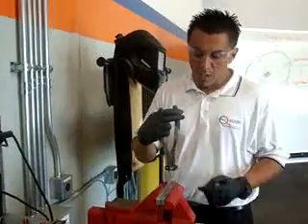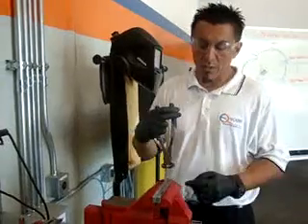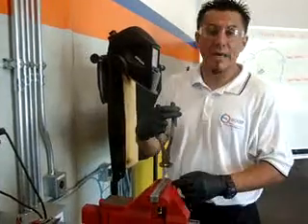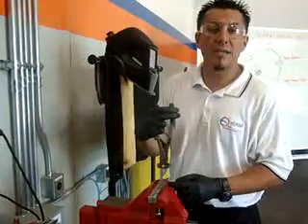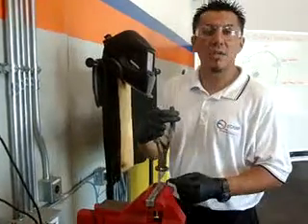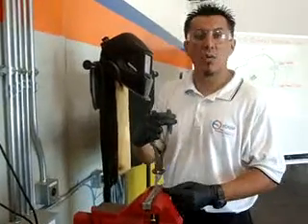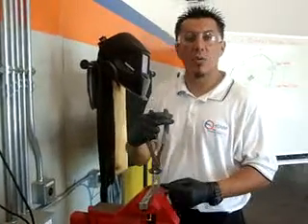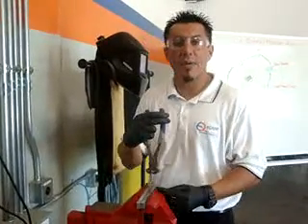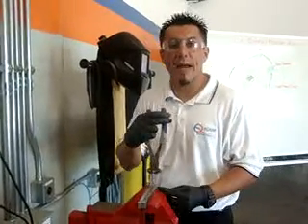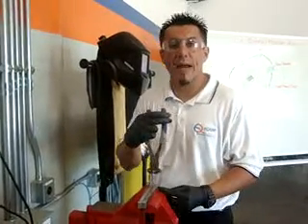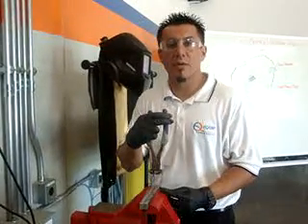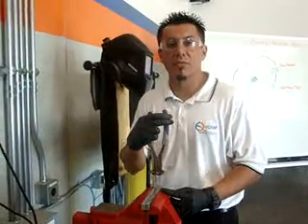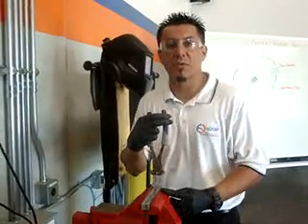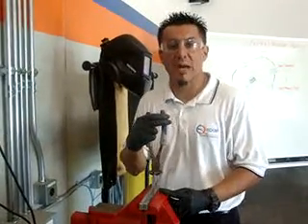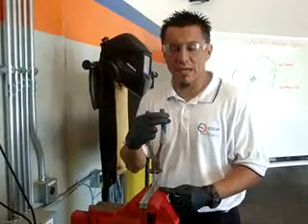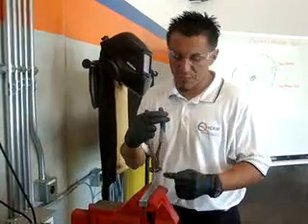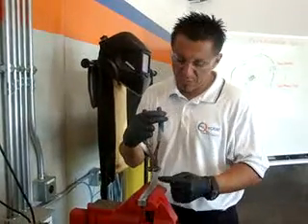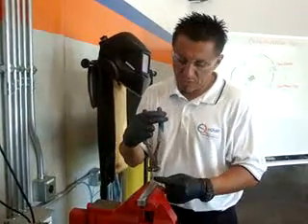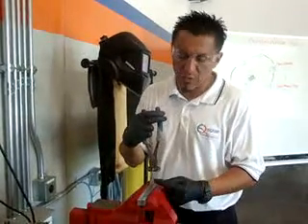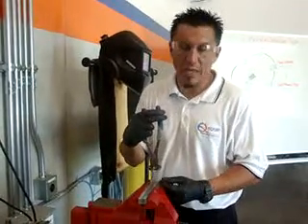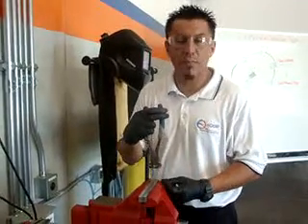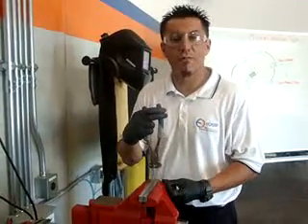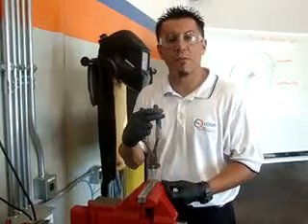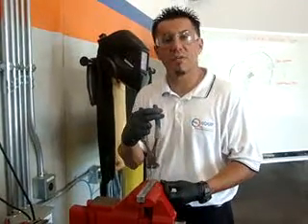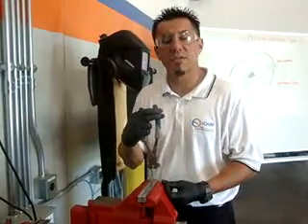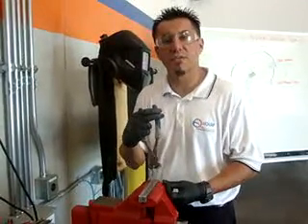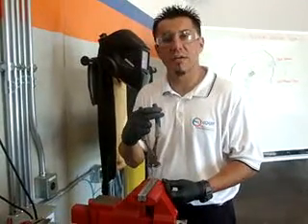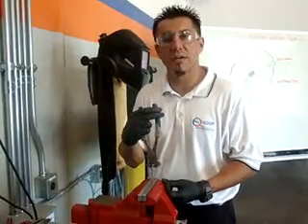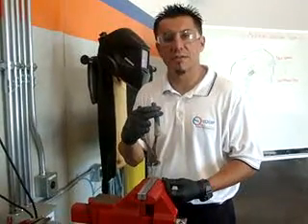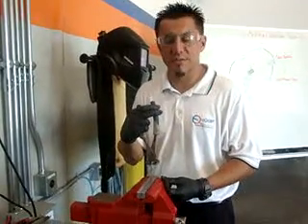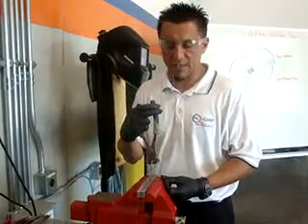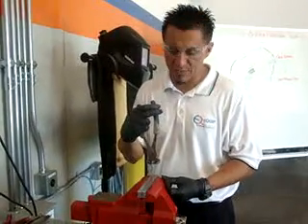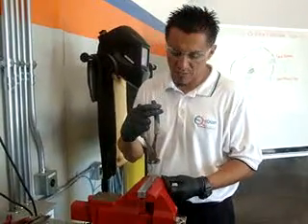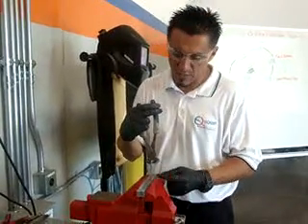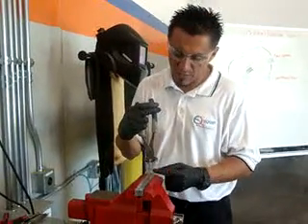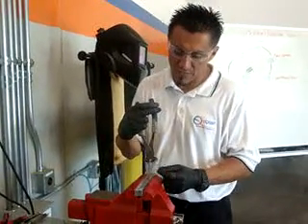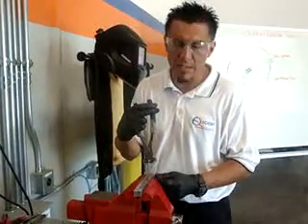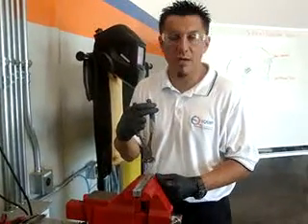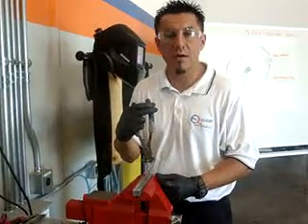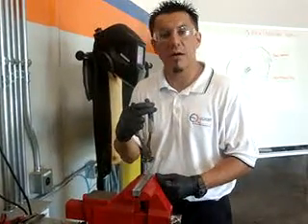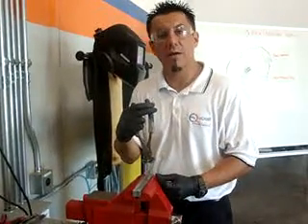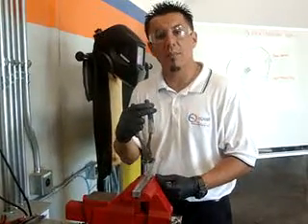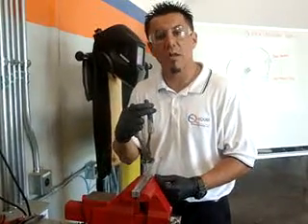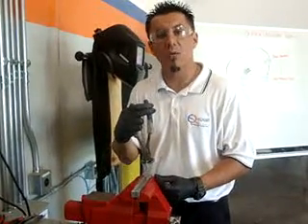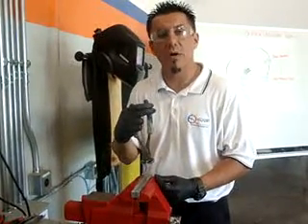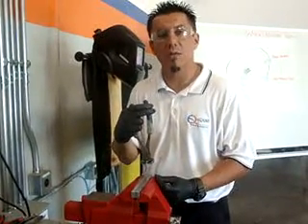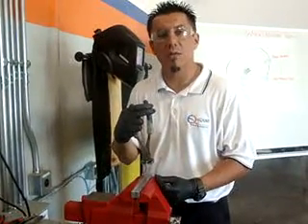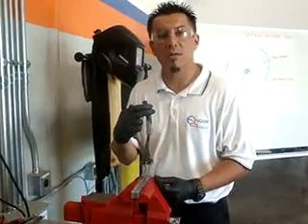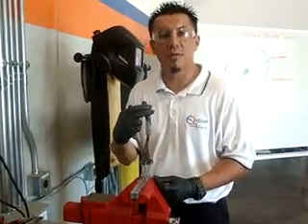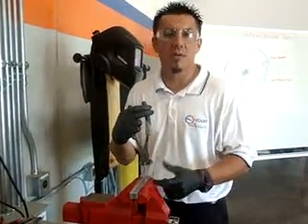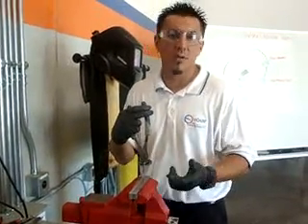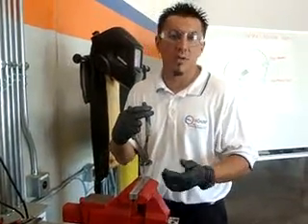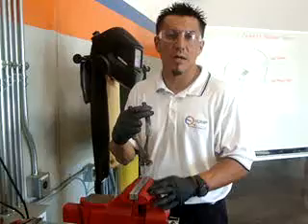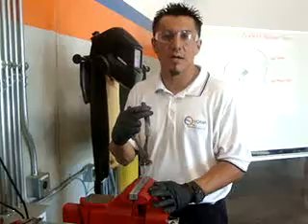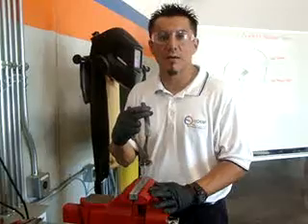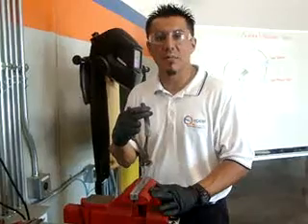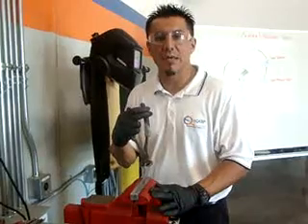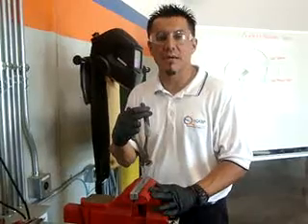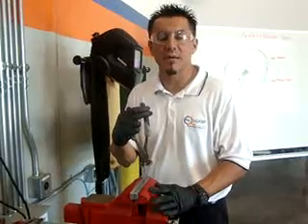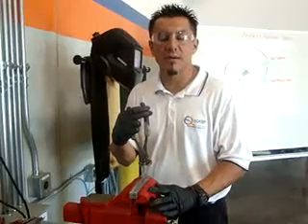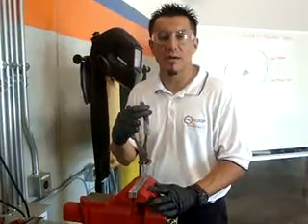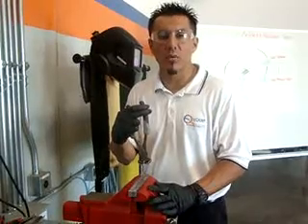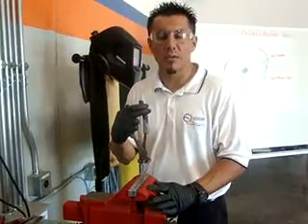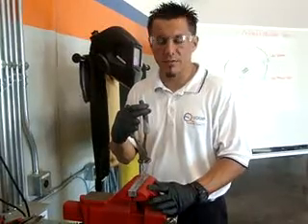Okay, so we're back with you guys. We're going to go ahead and perform the destructive test on the plug weld, MIG weld.